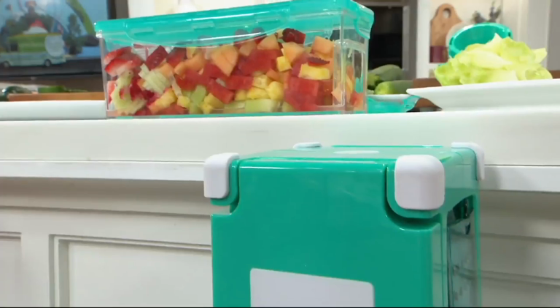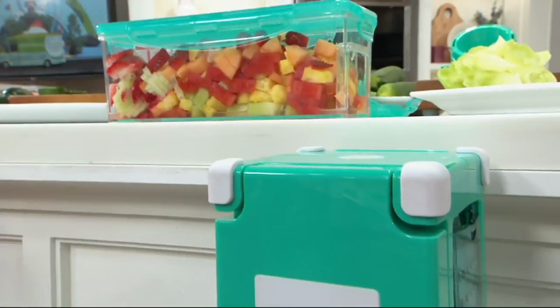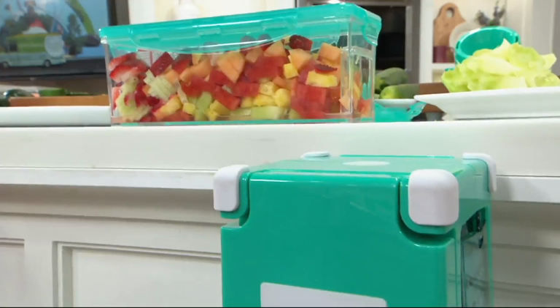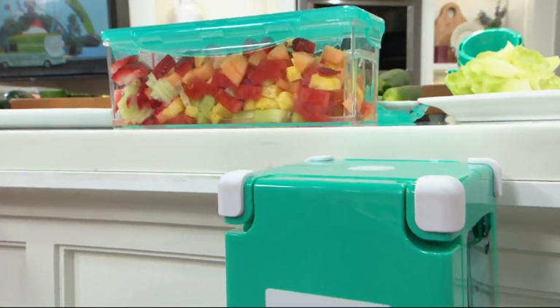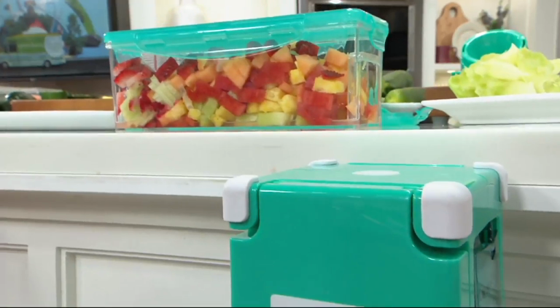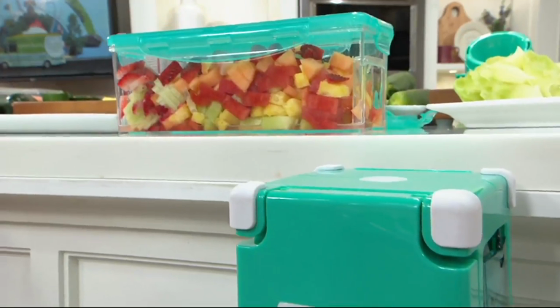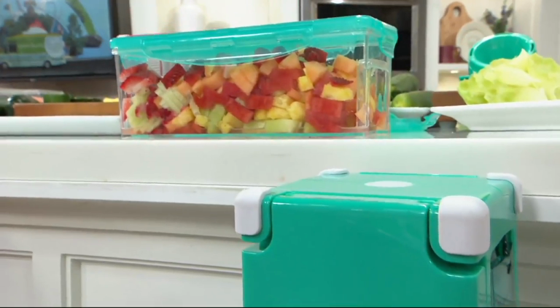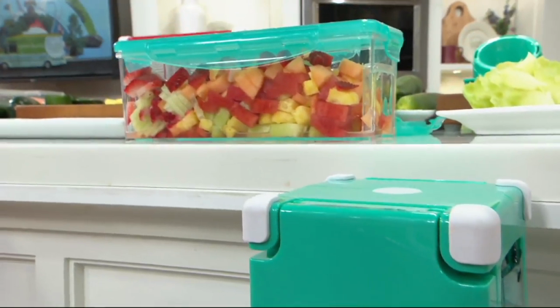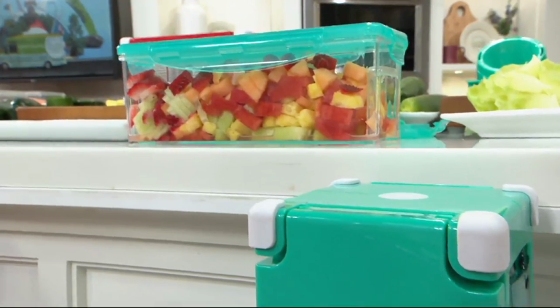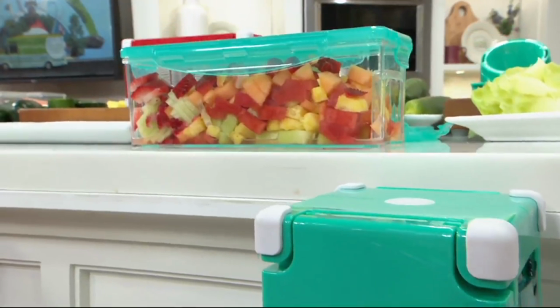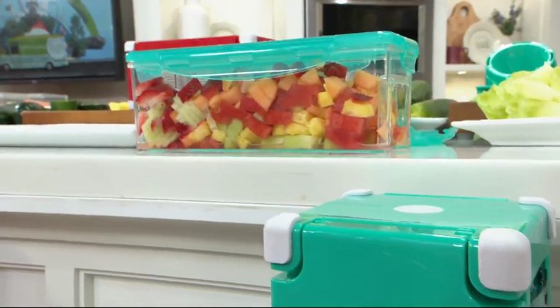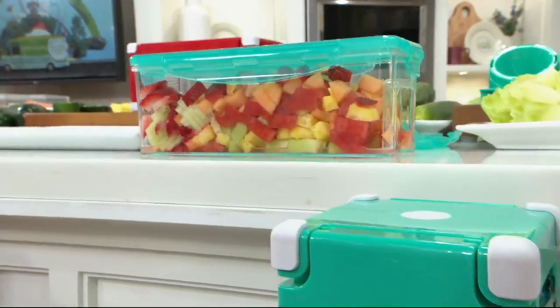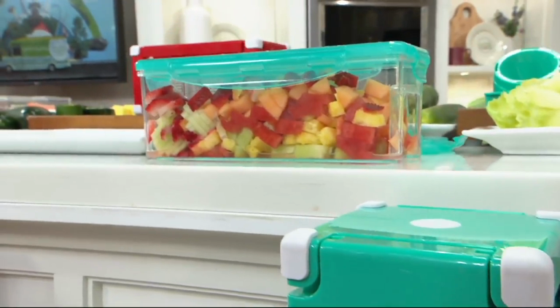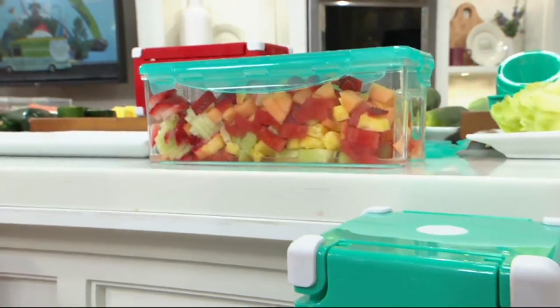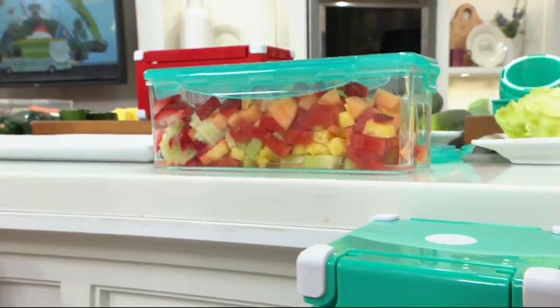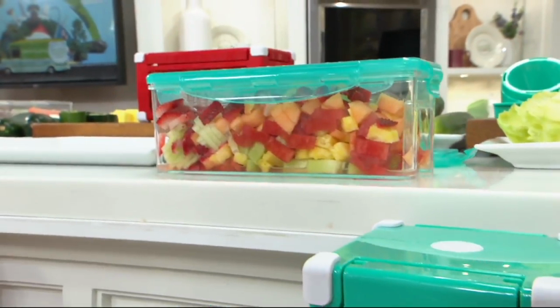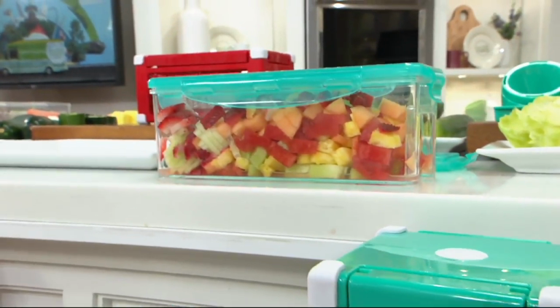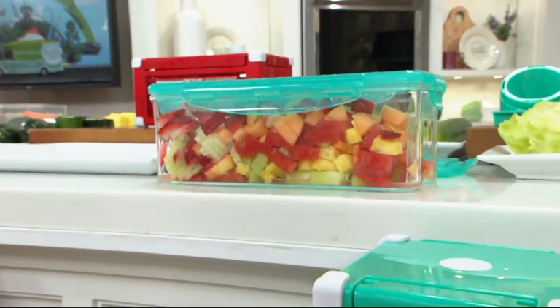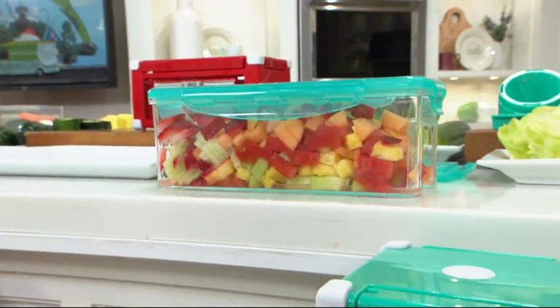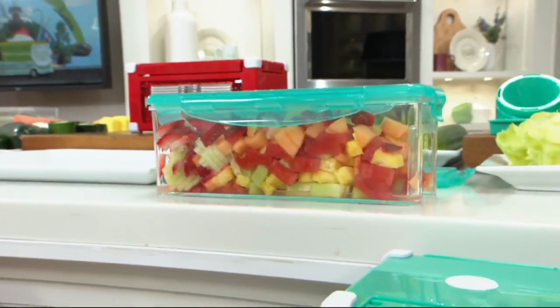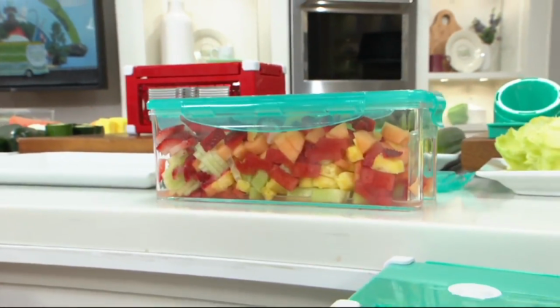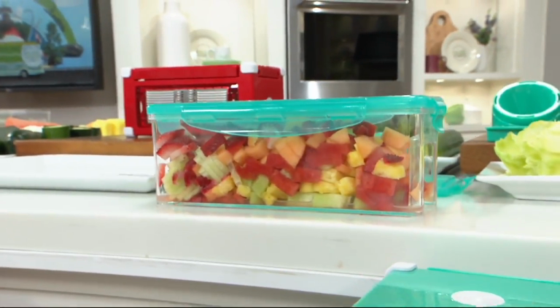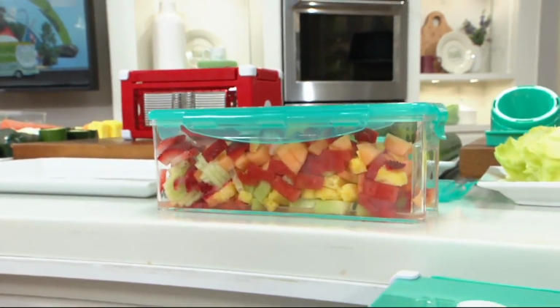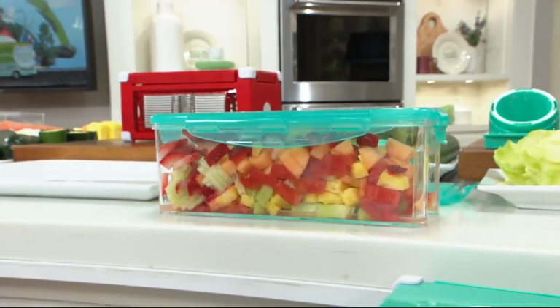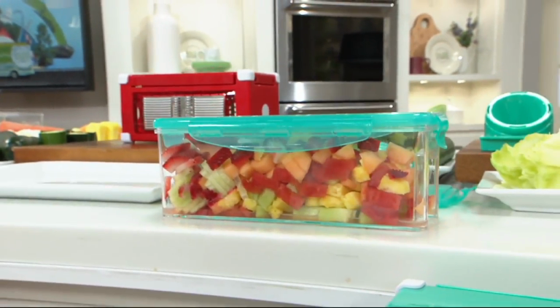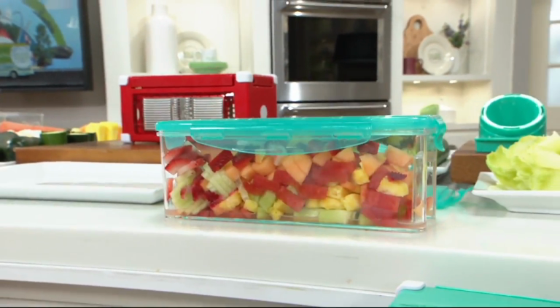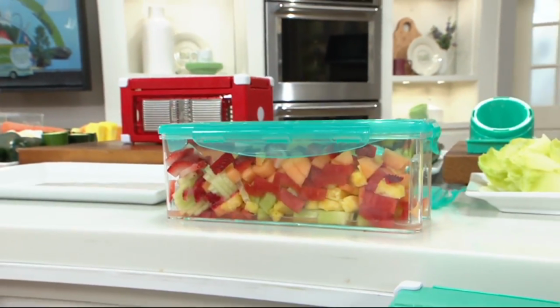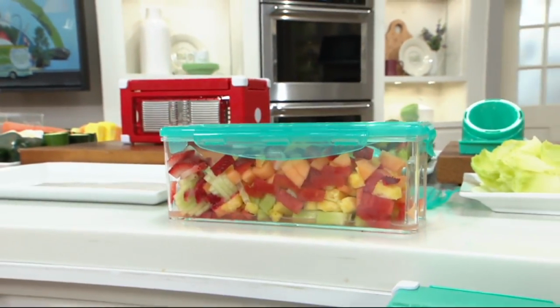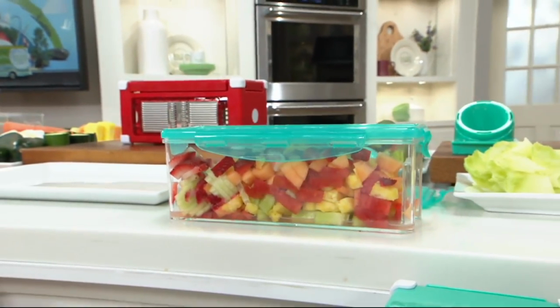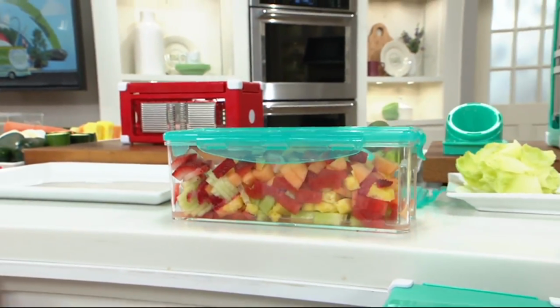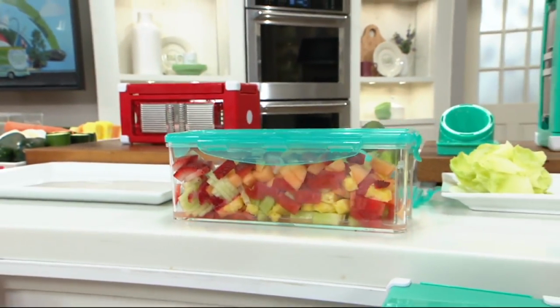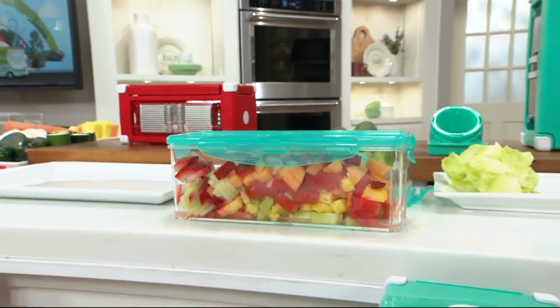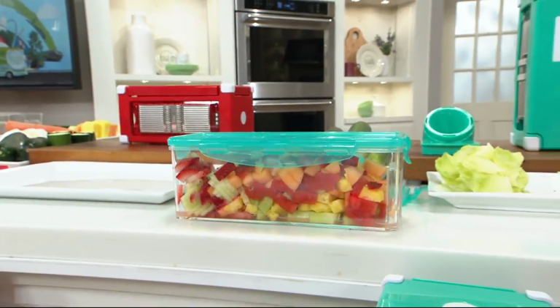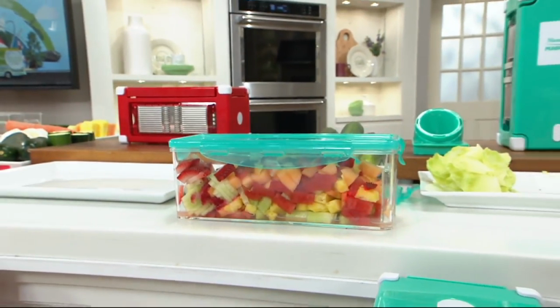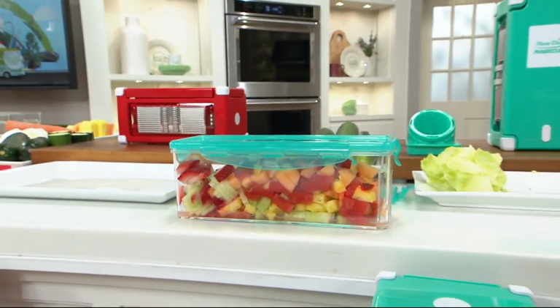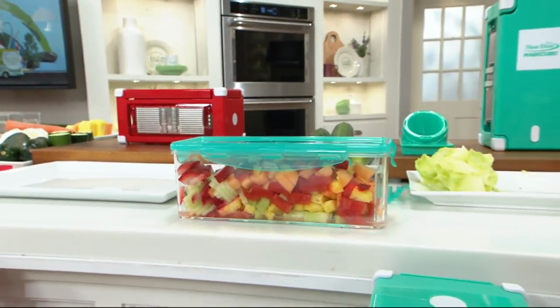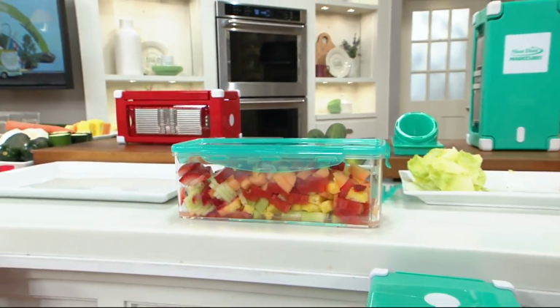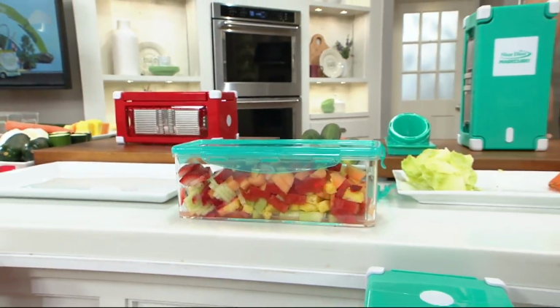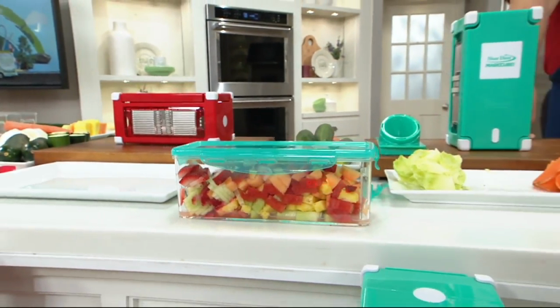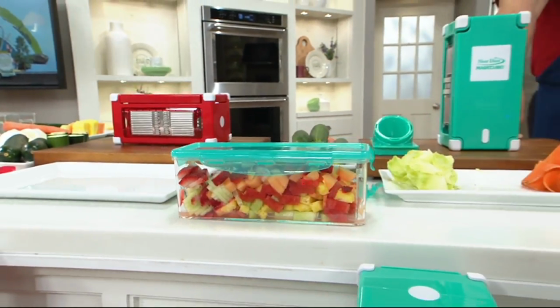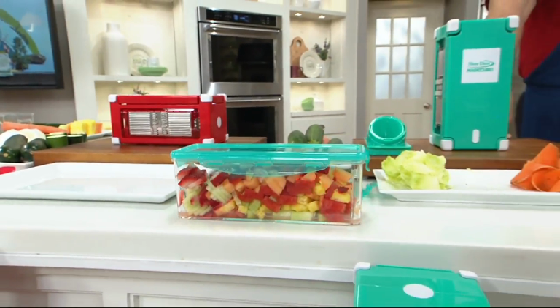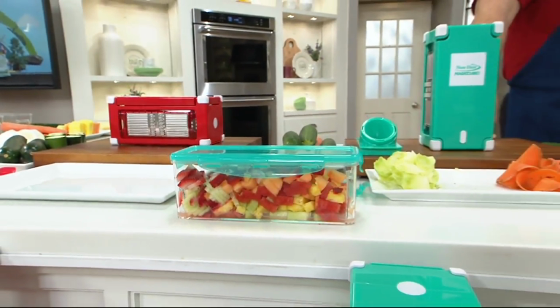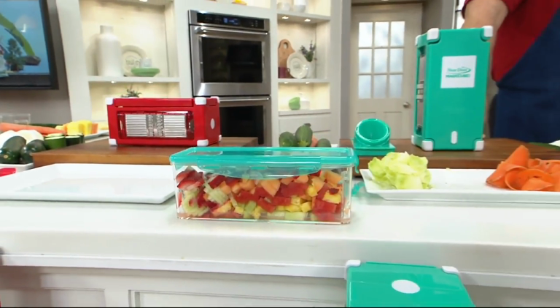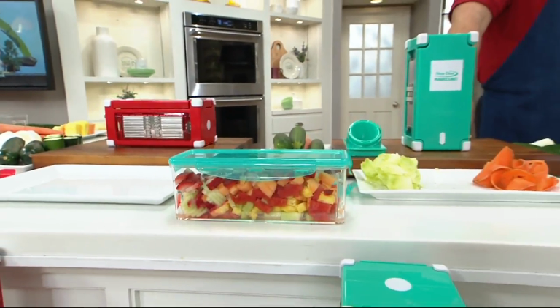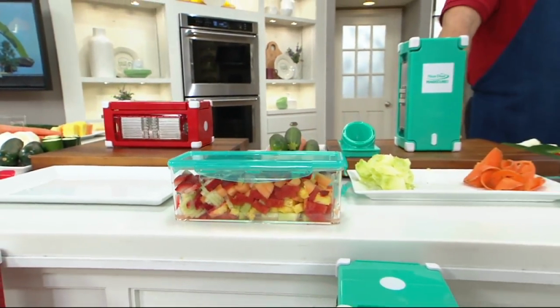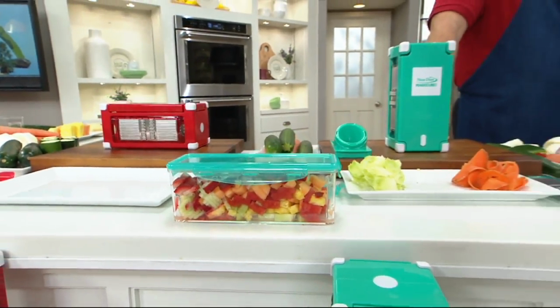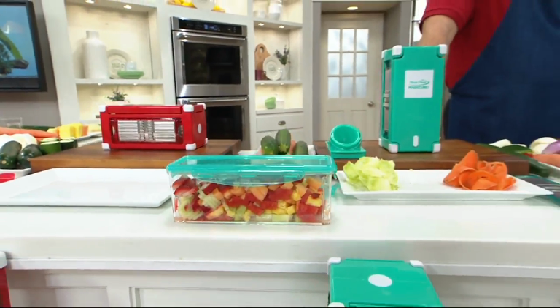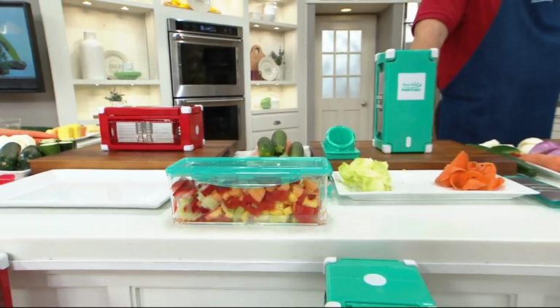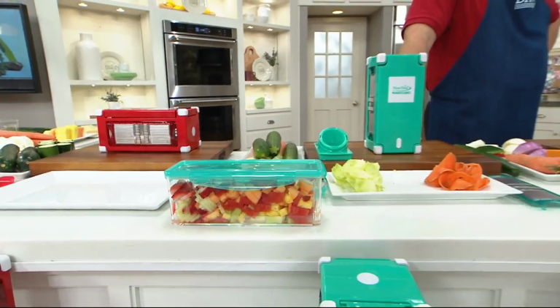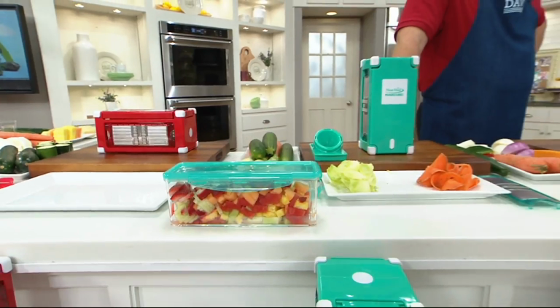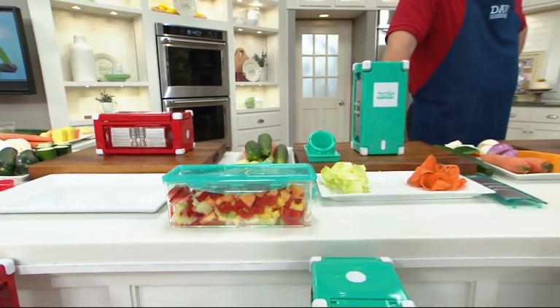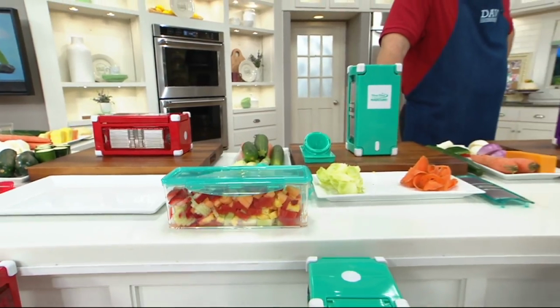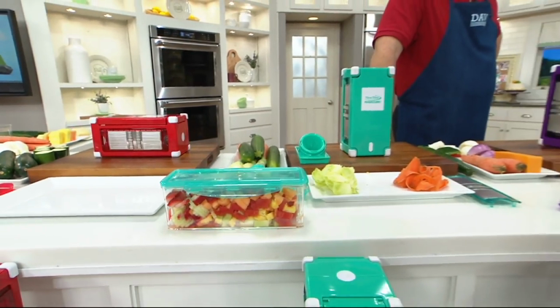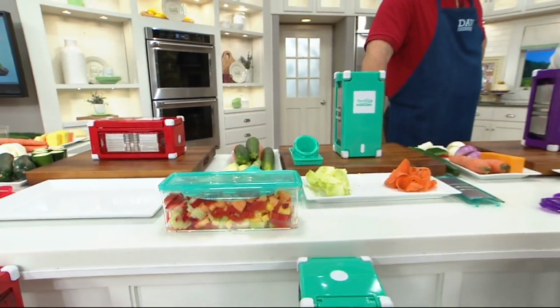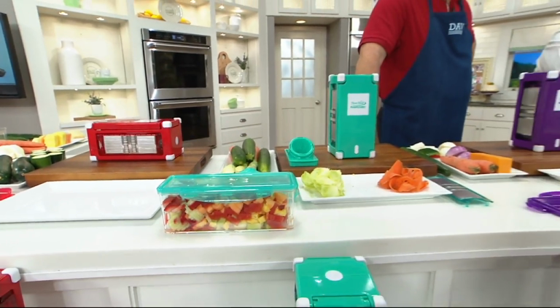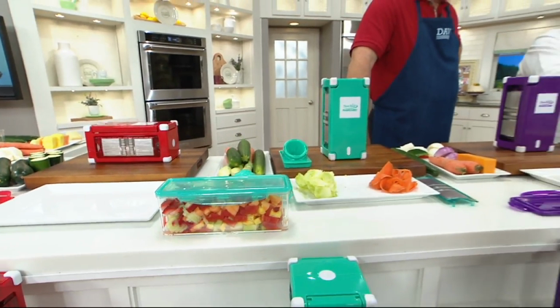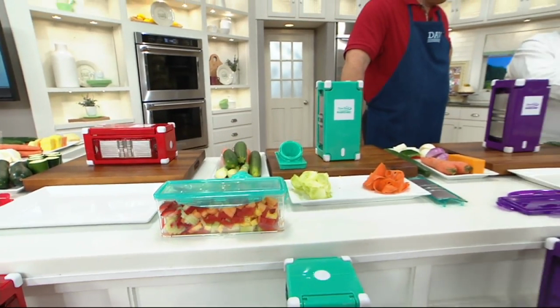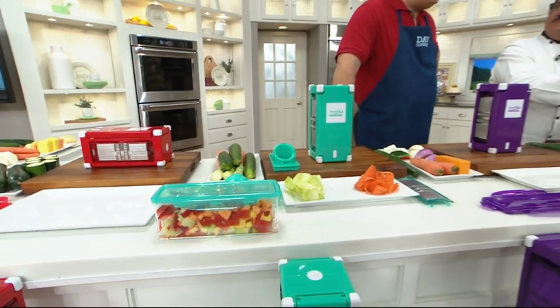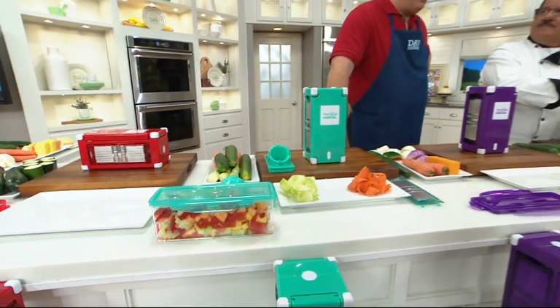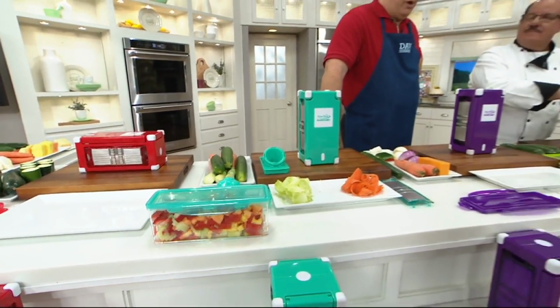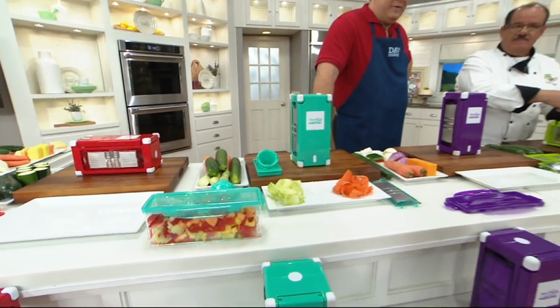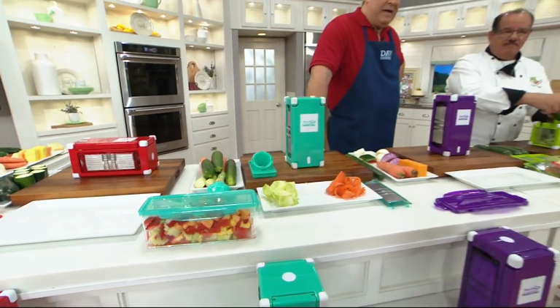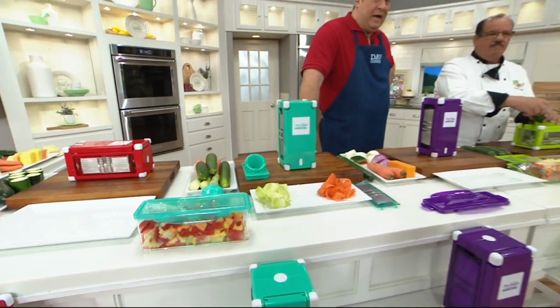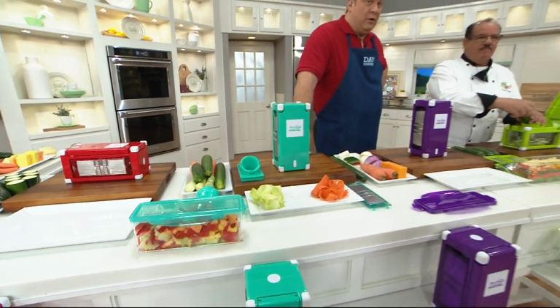Genius. Brand new a week ago tonight, and over 3,000 have been ordered in just one short week on the air.